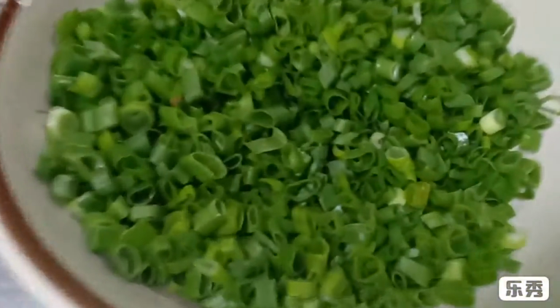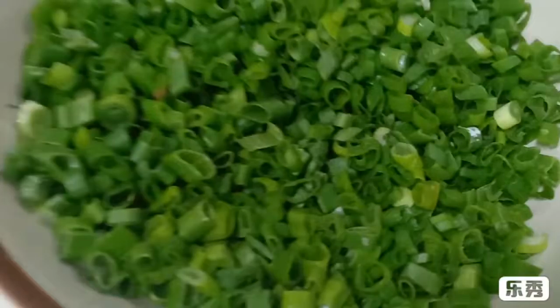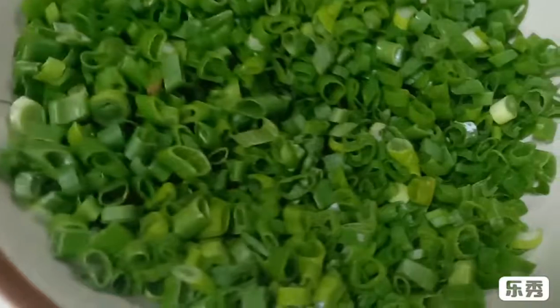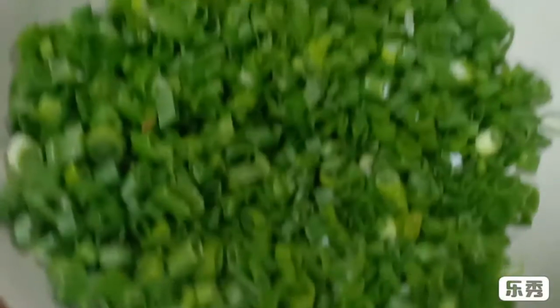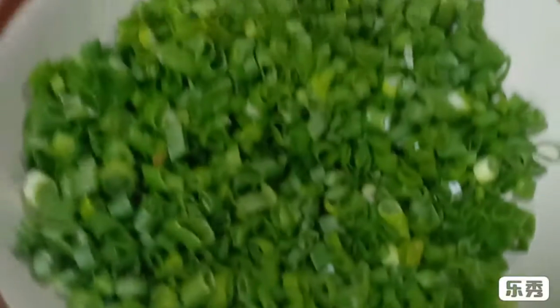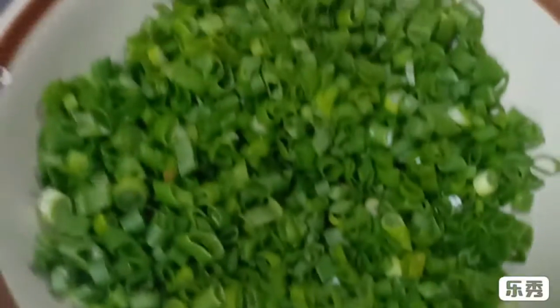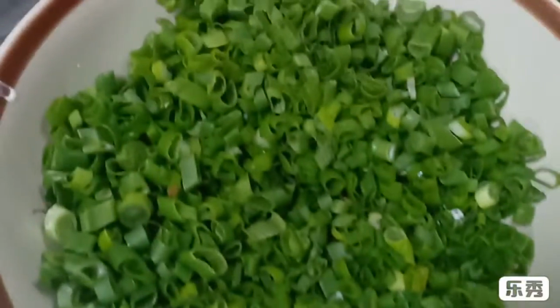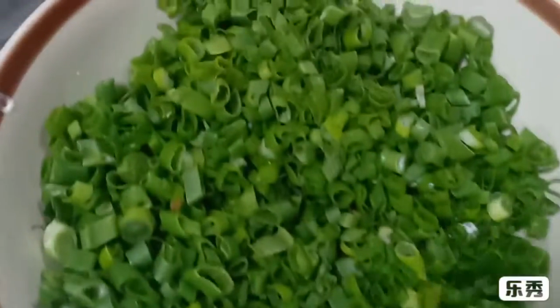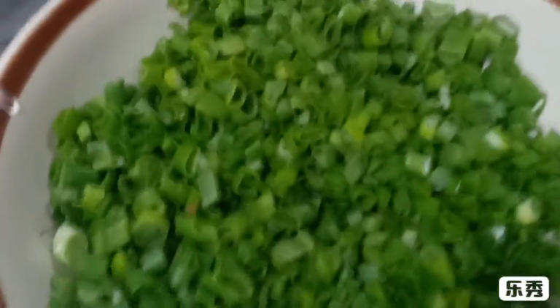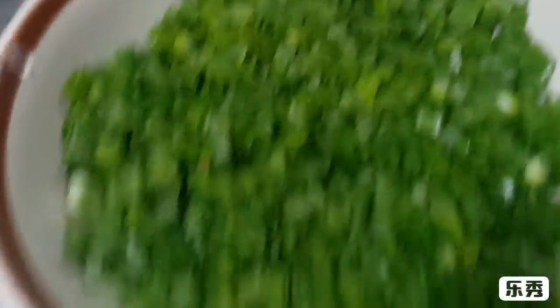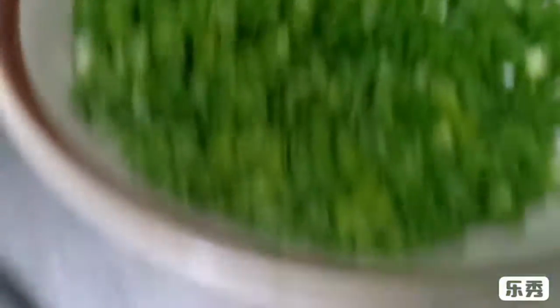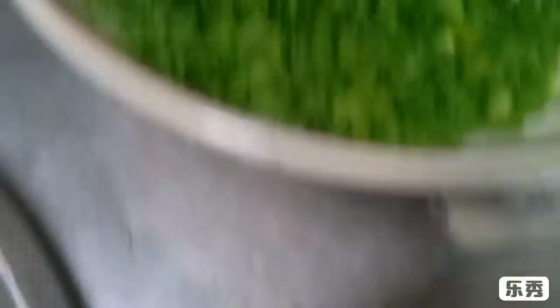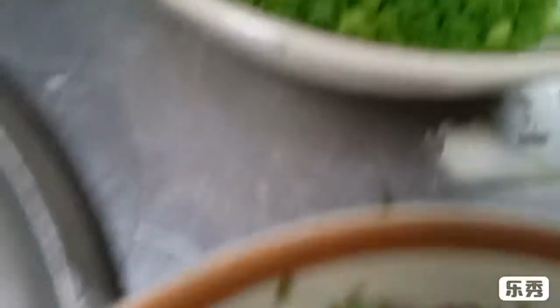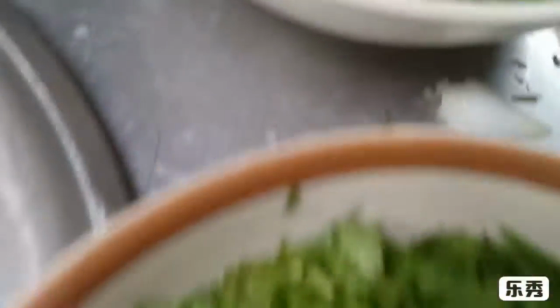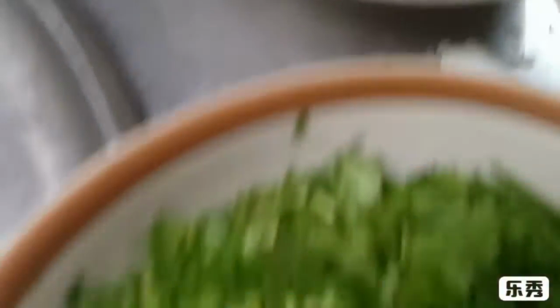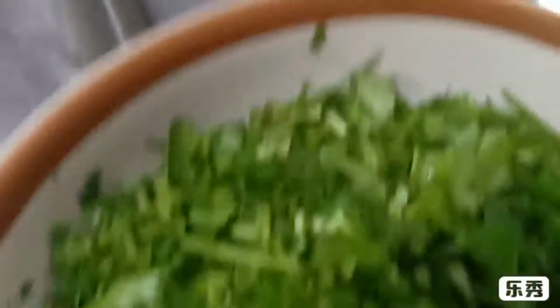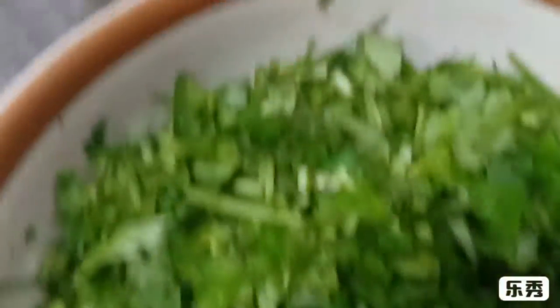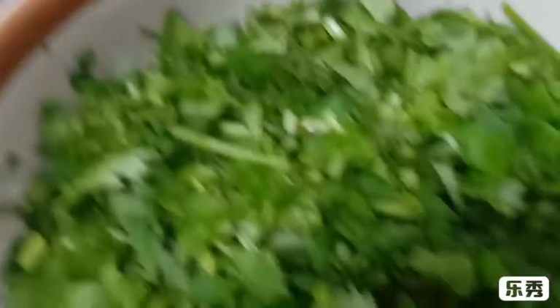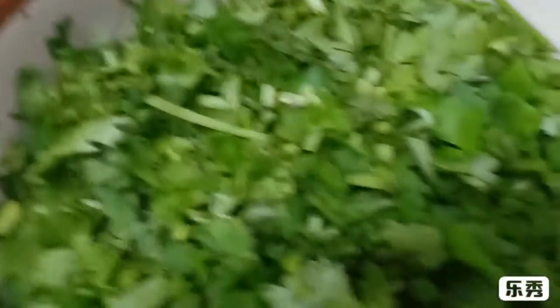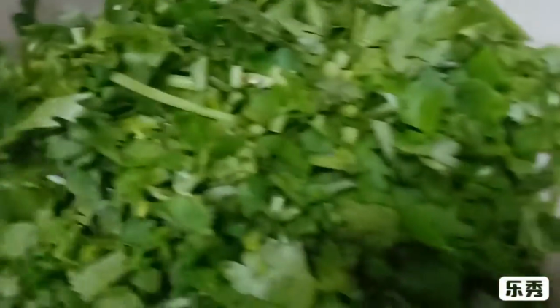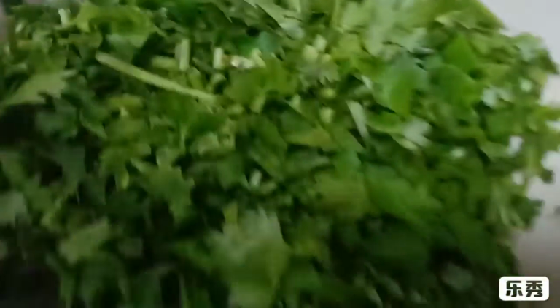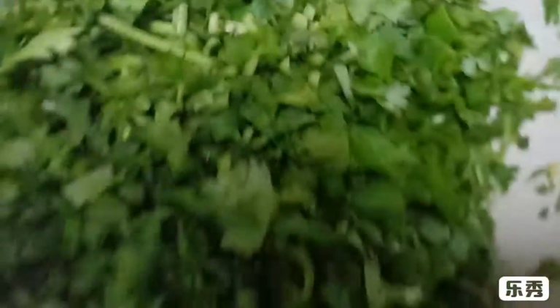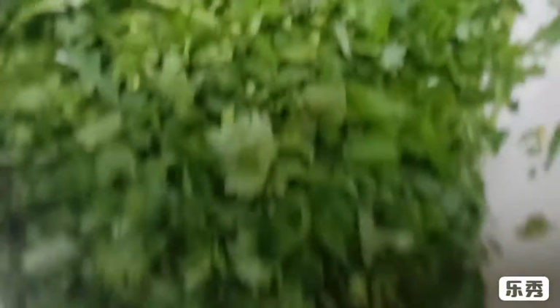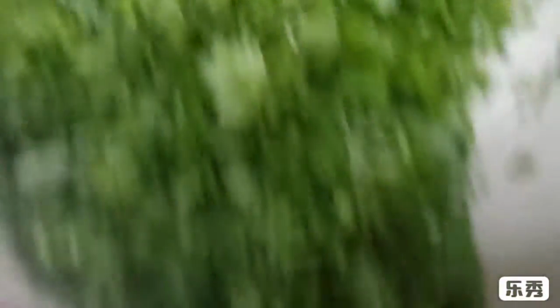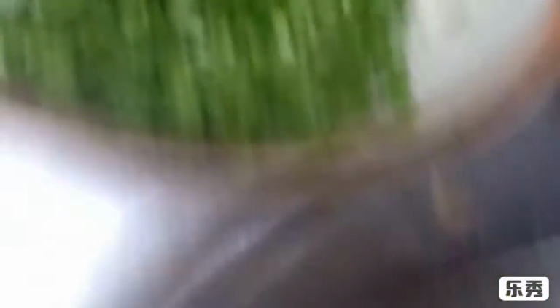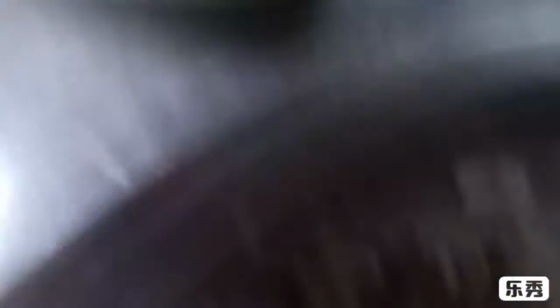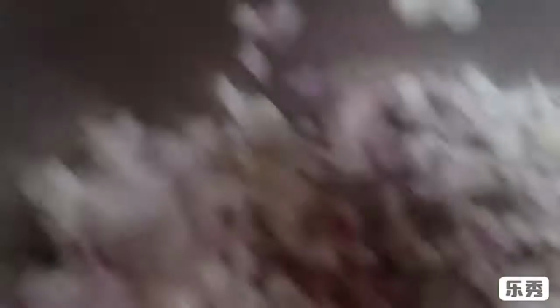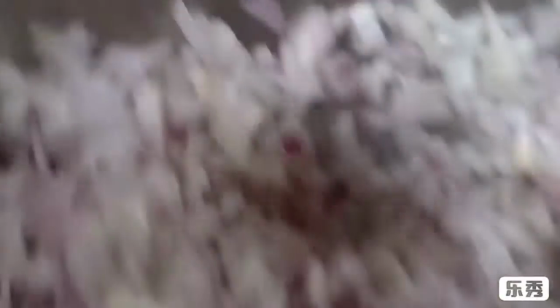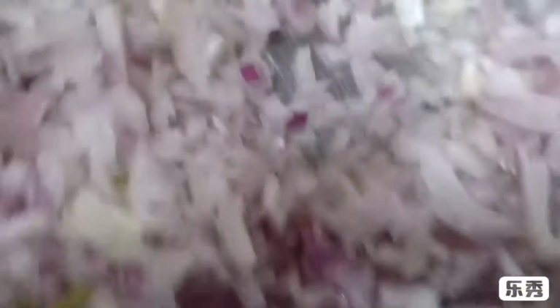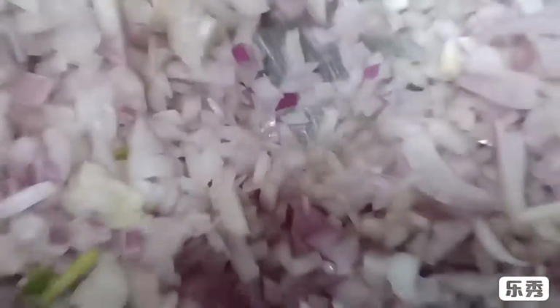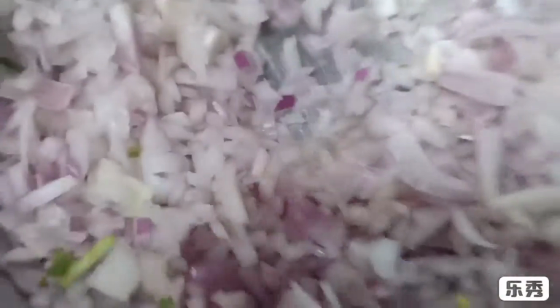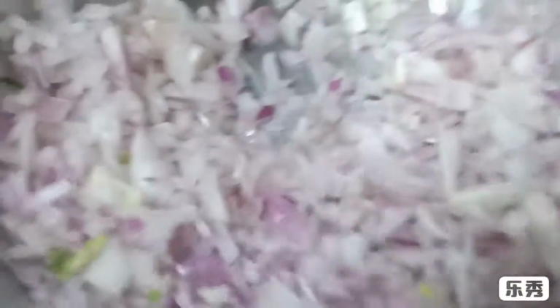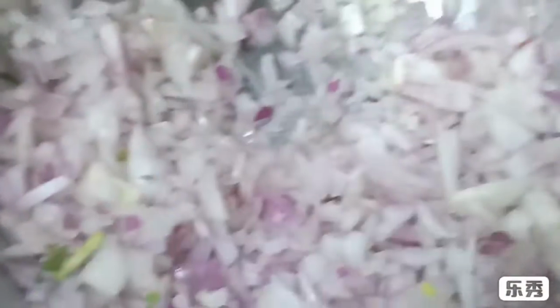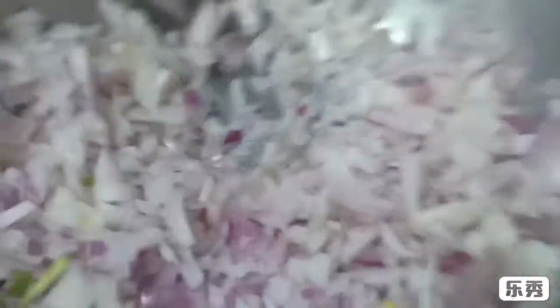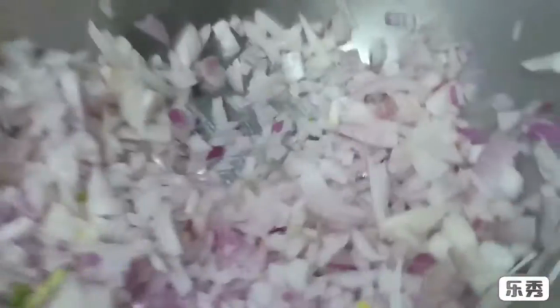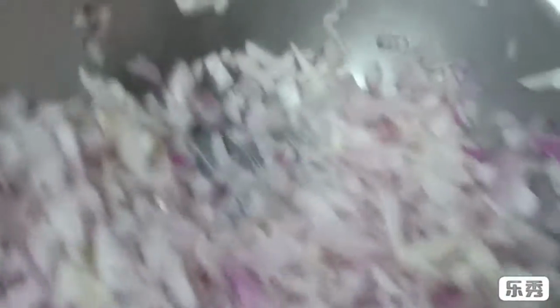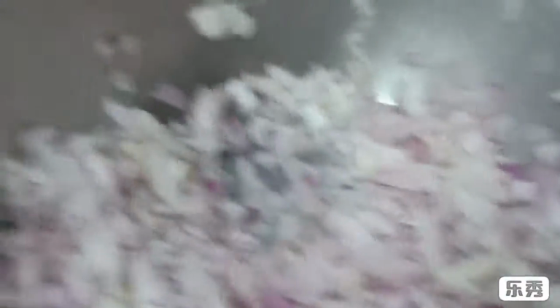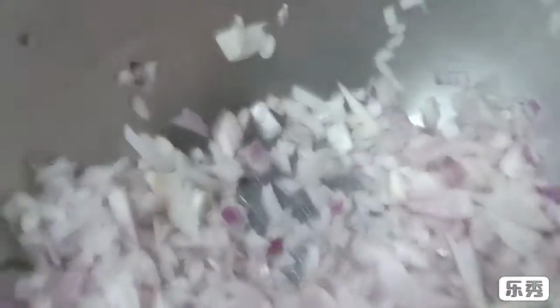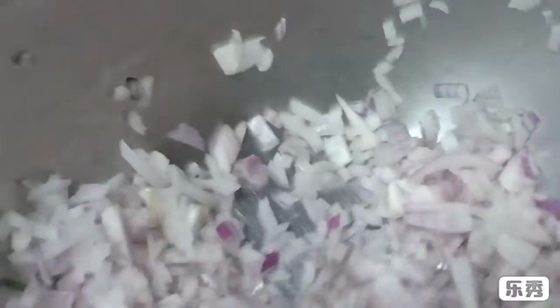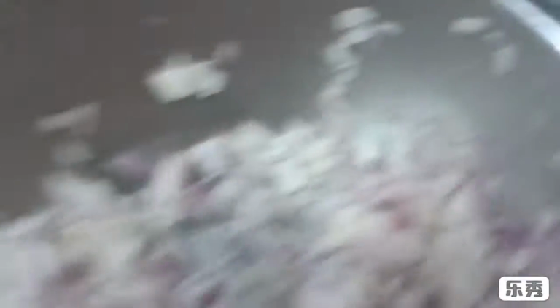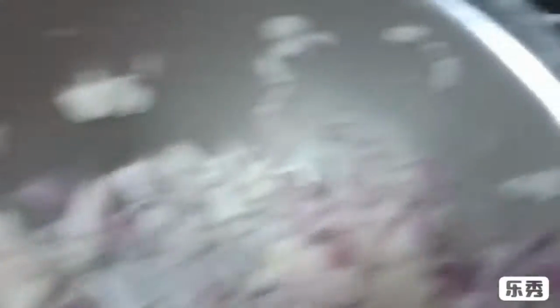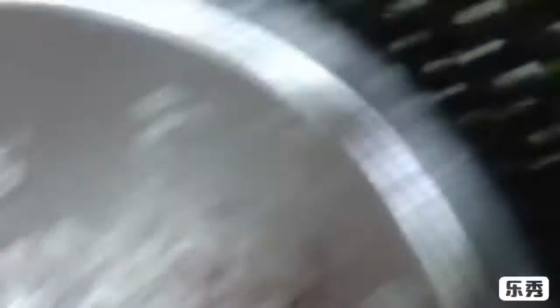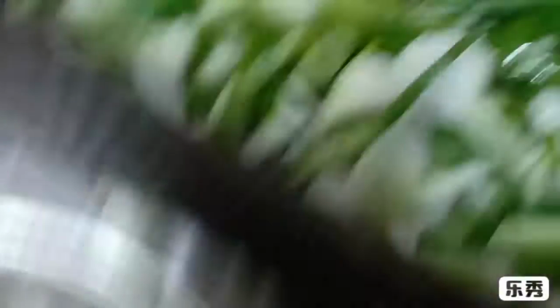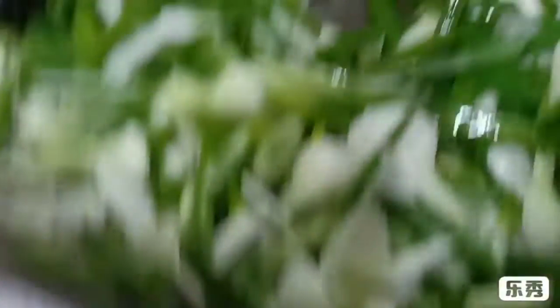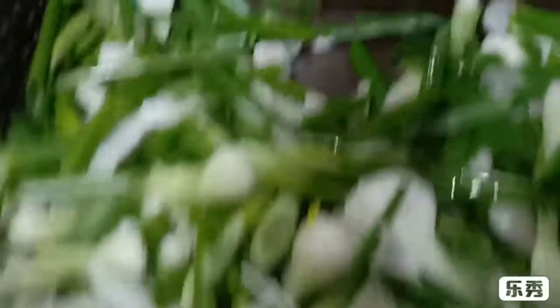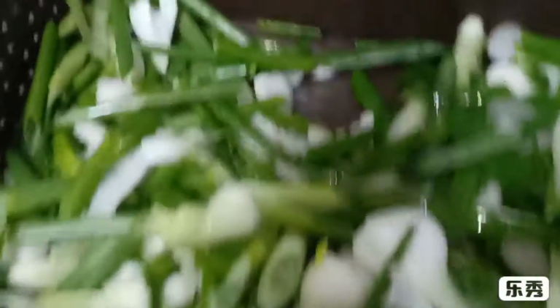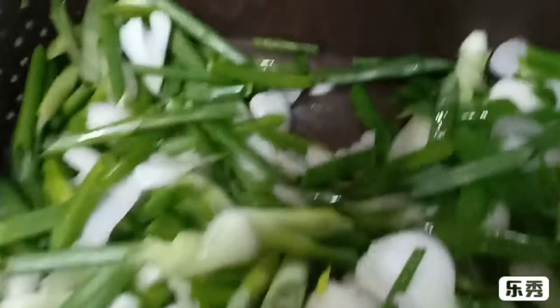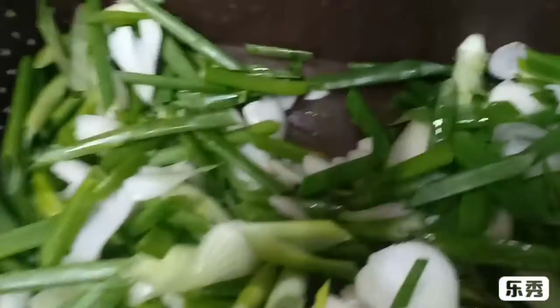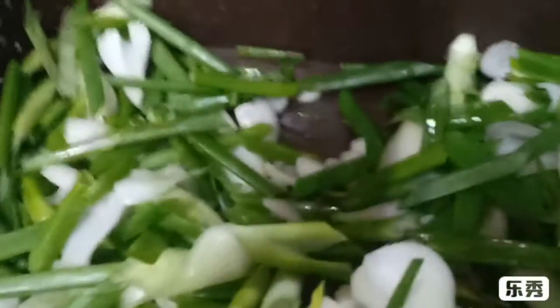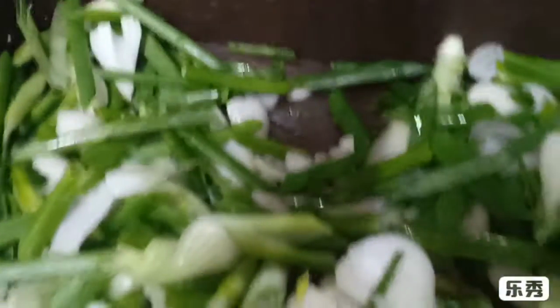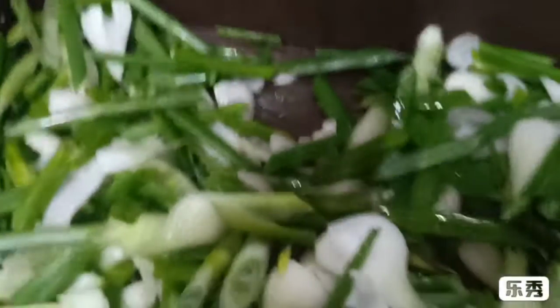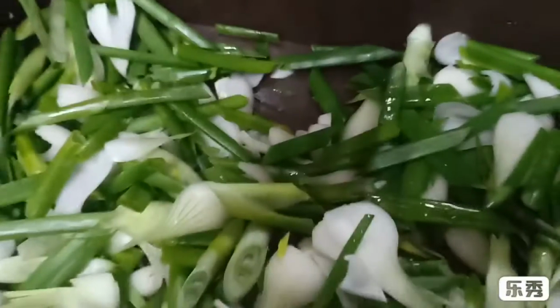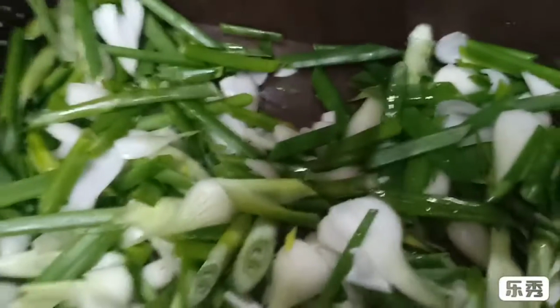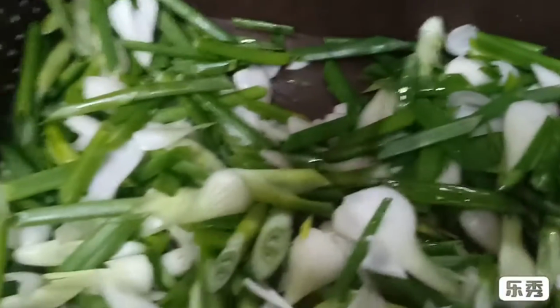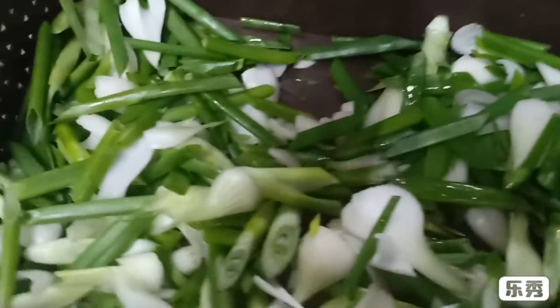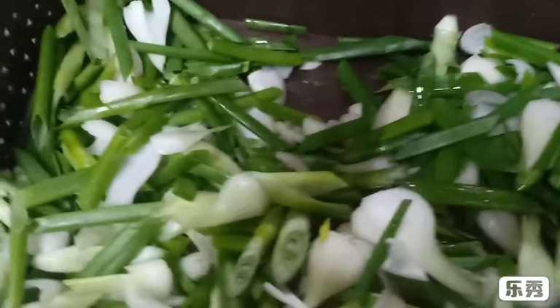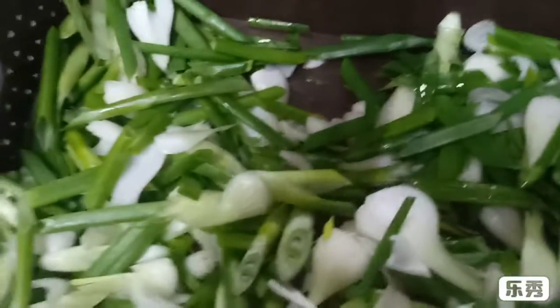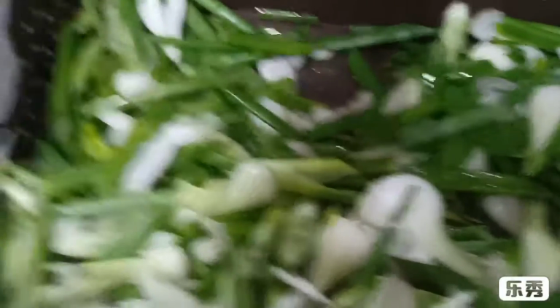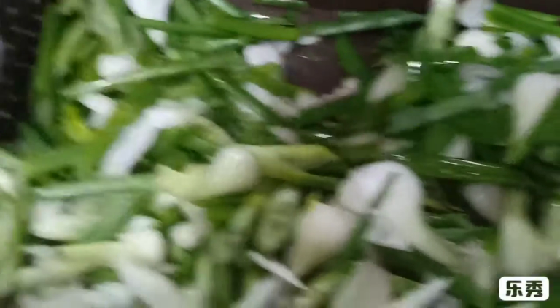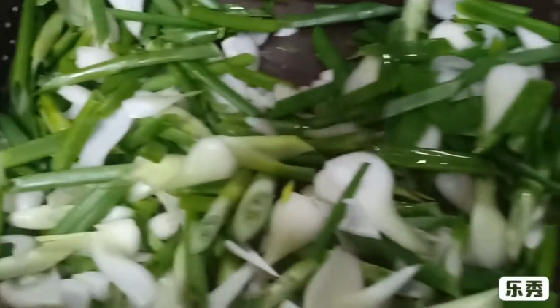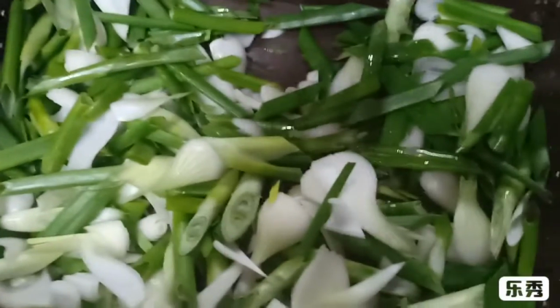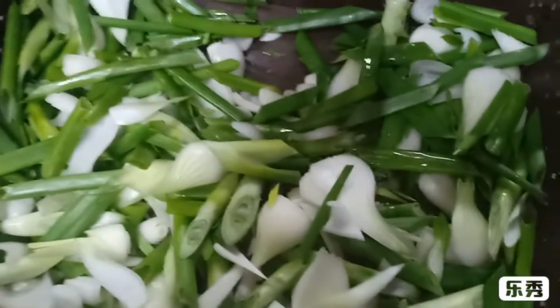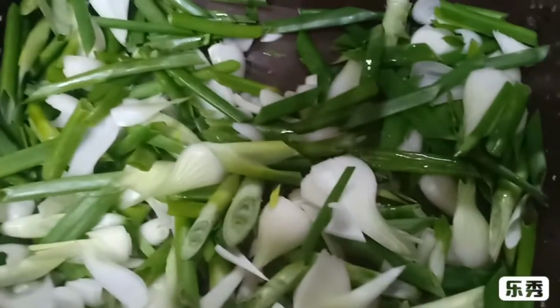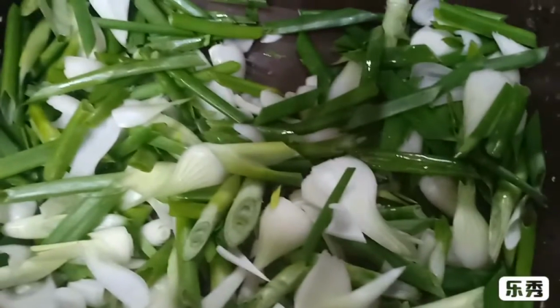This is spring onion, corn, and diced spring onion.